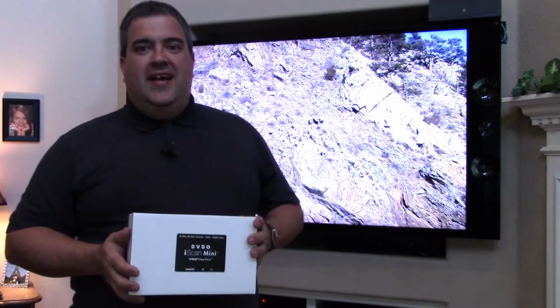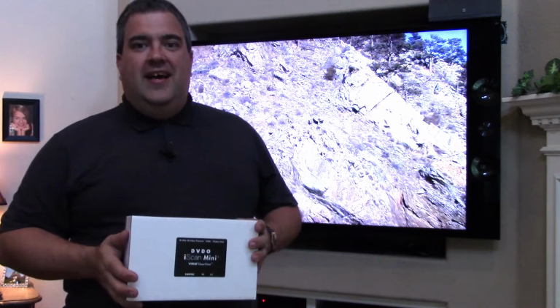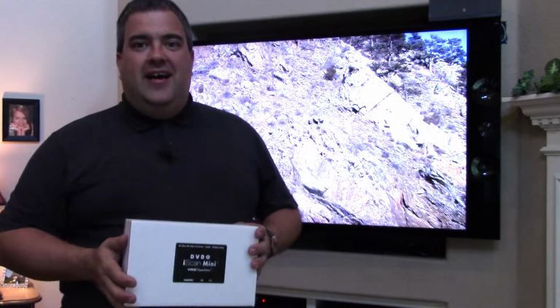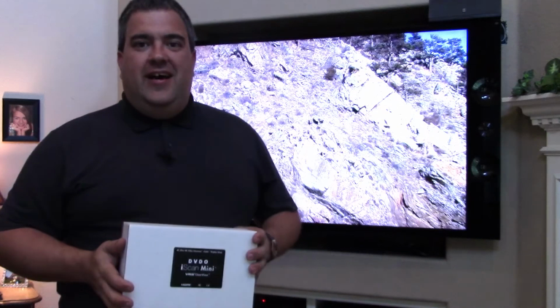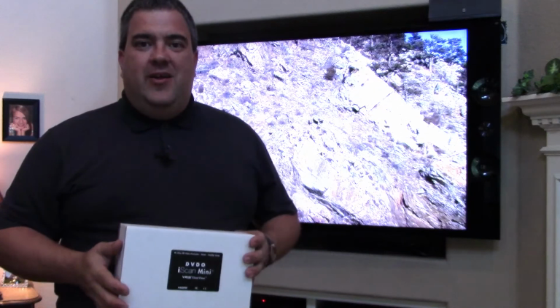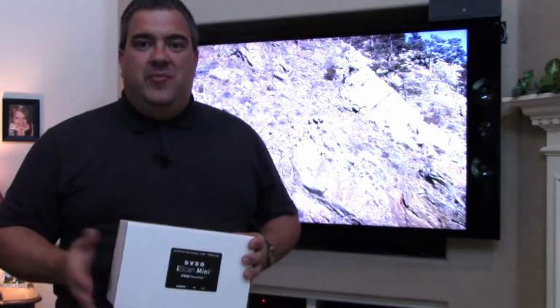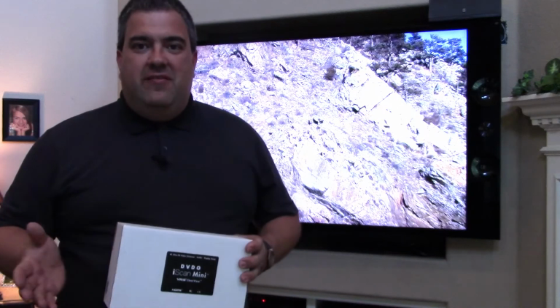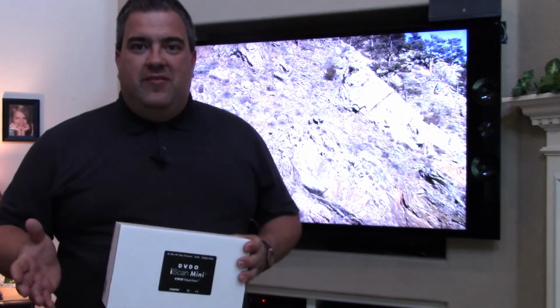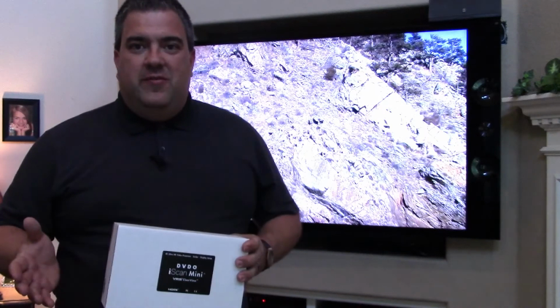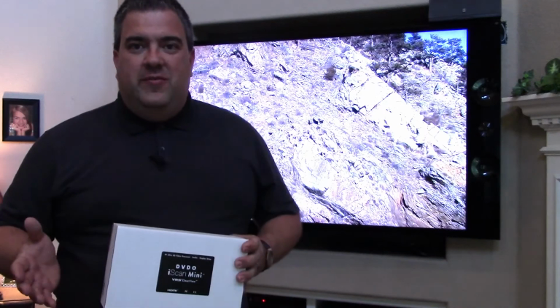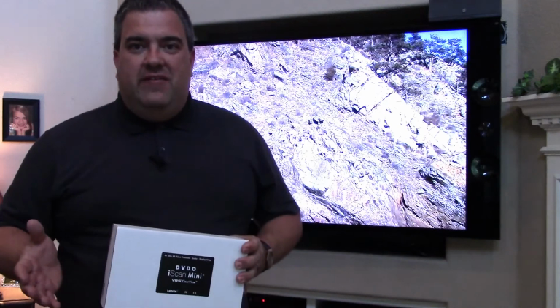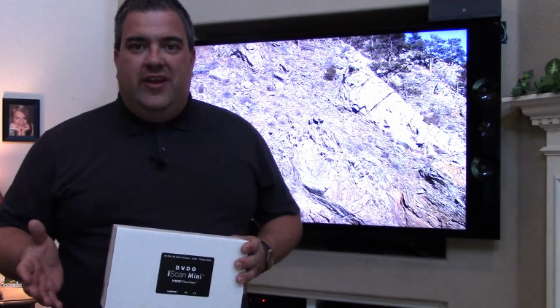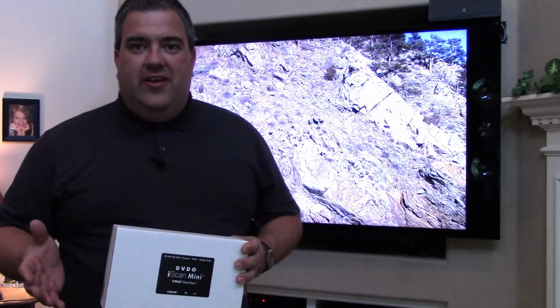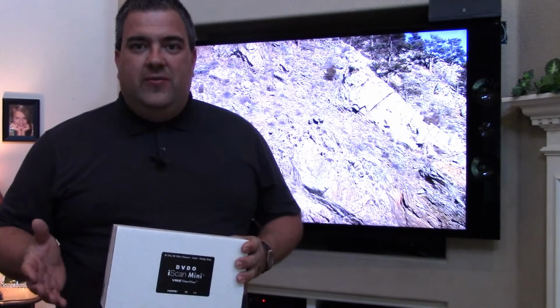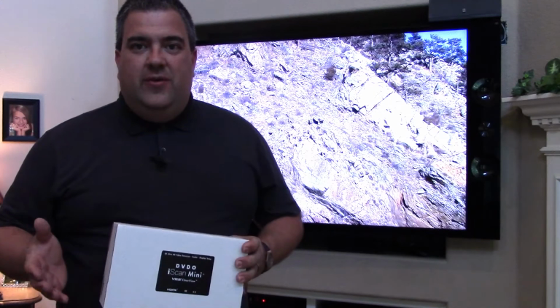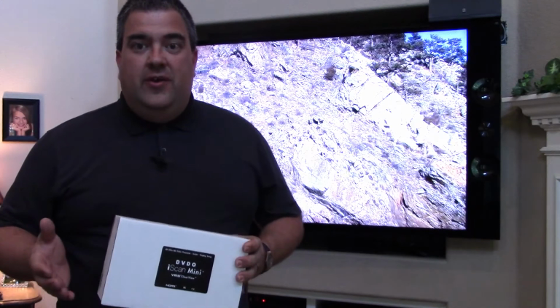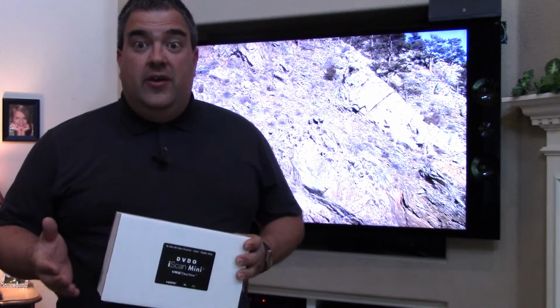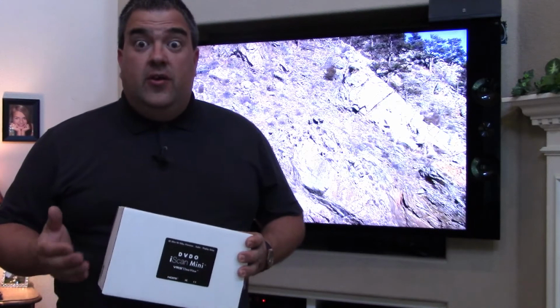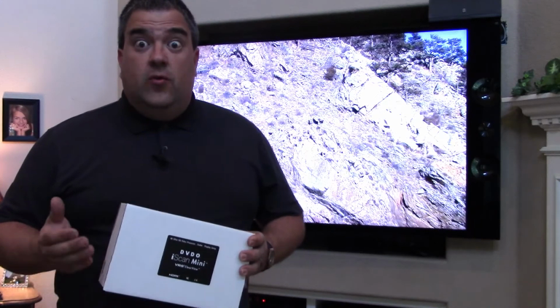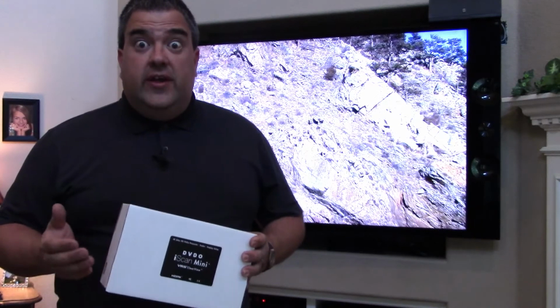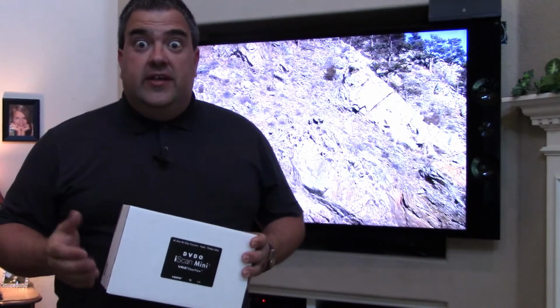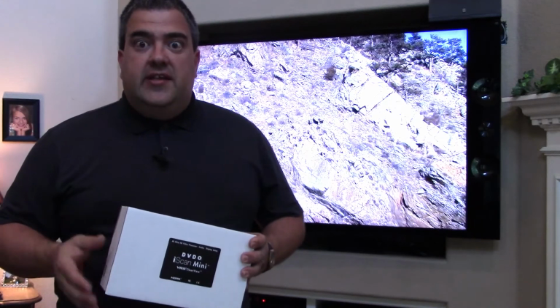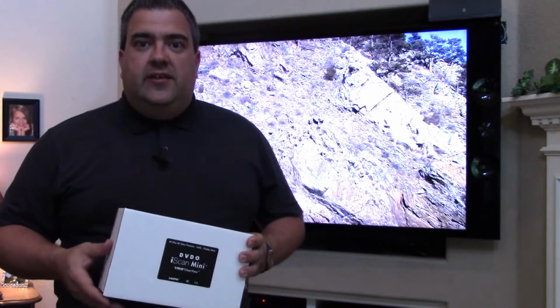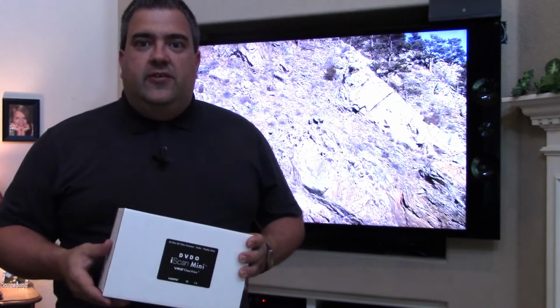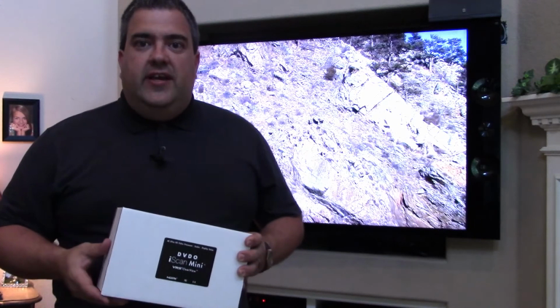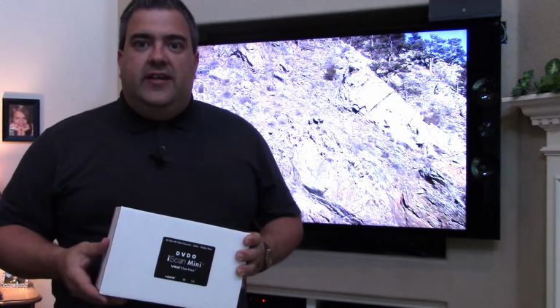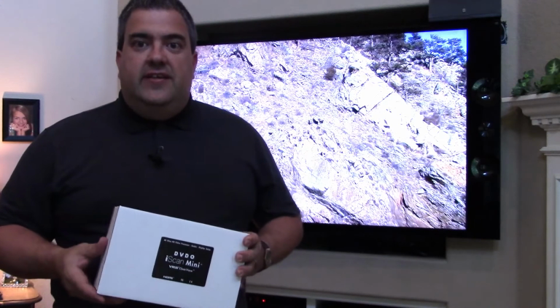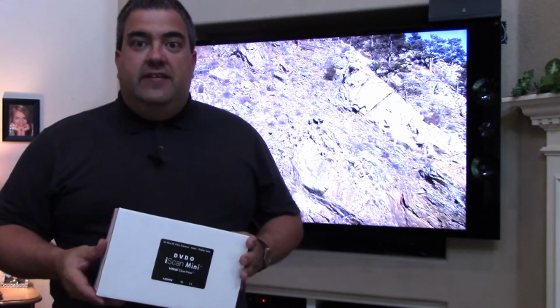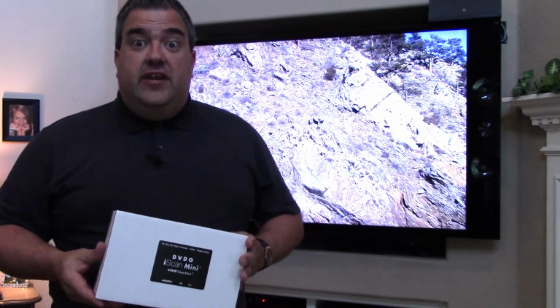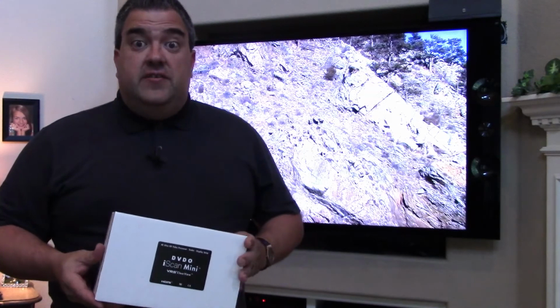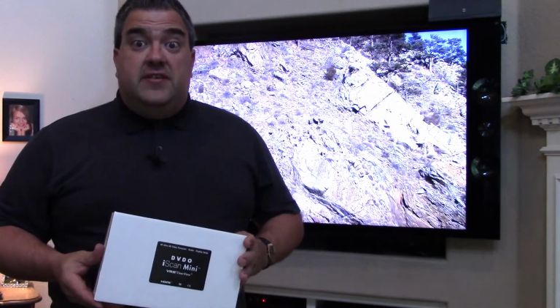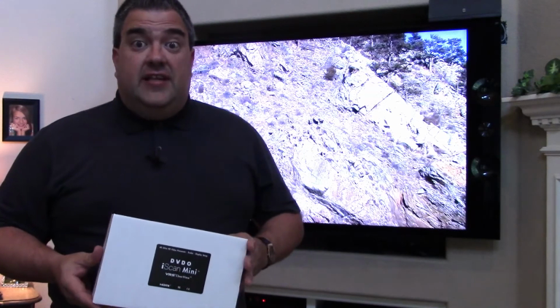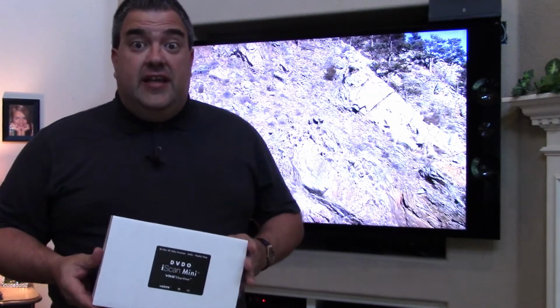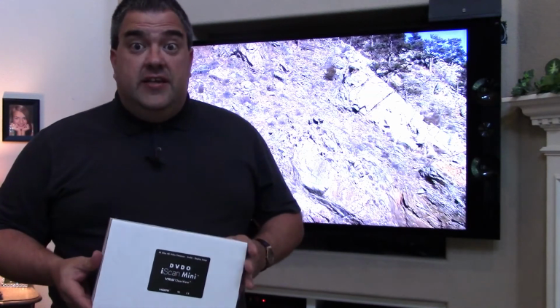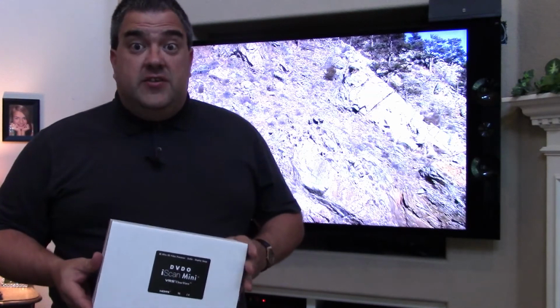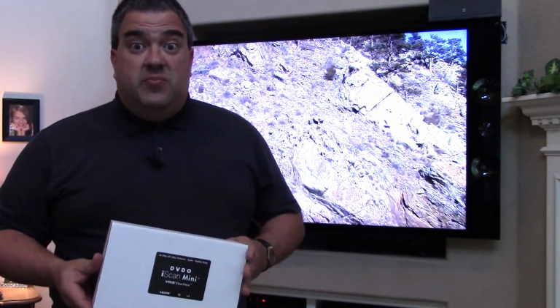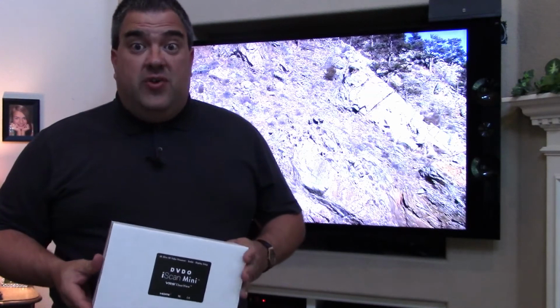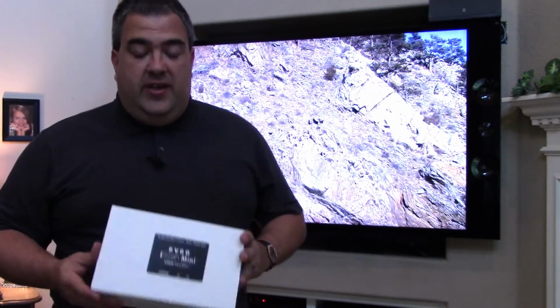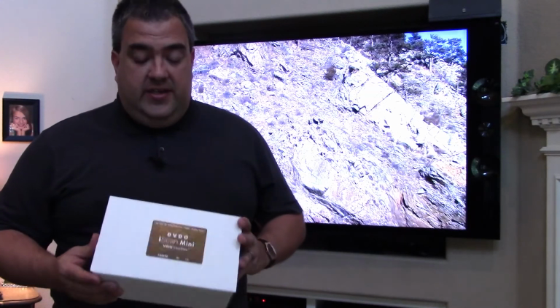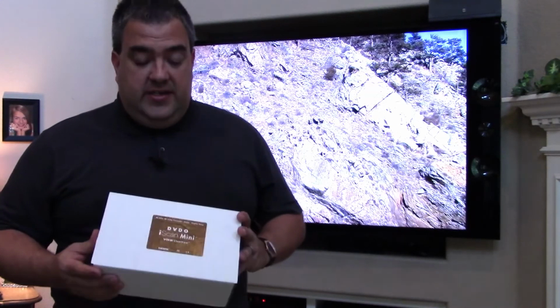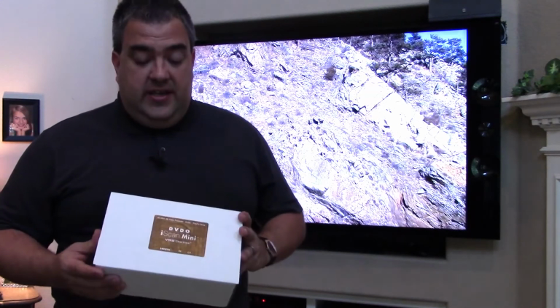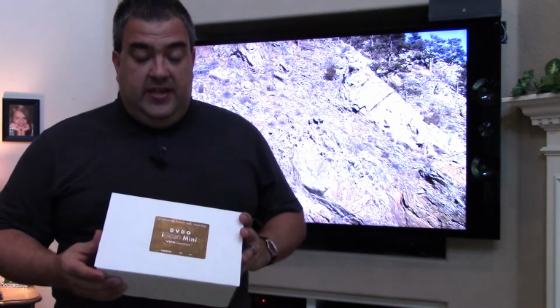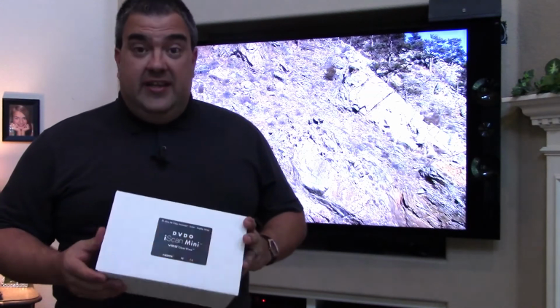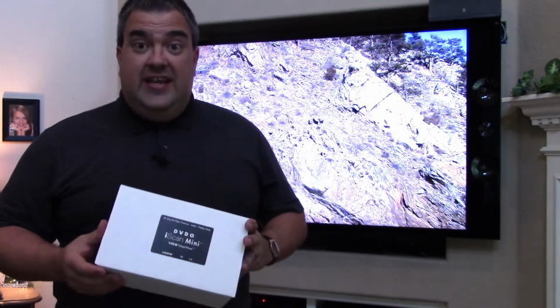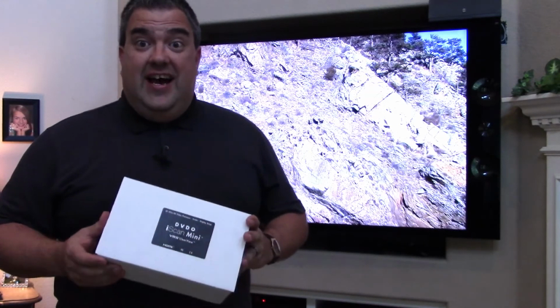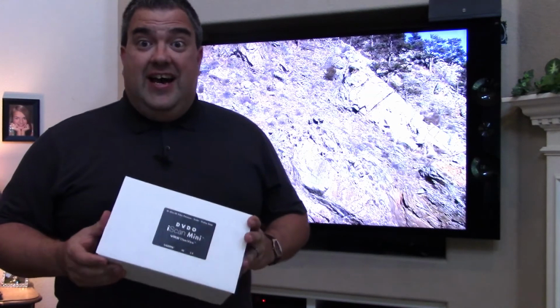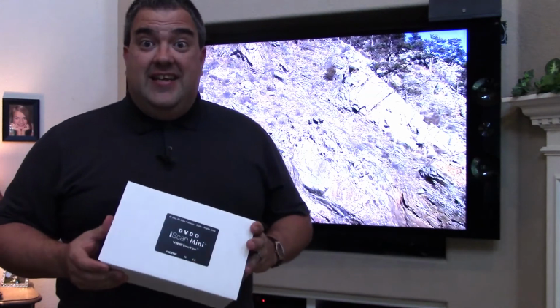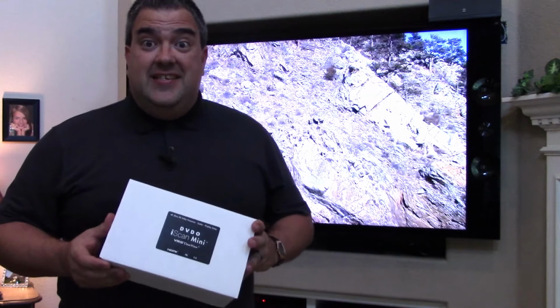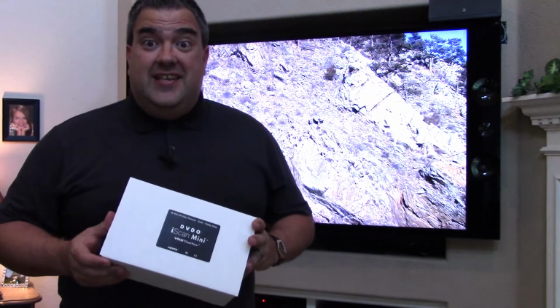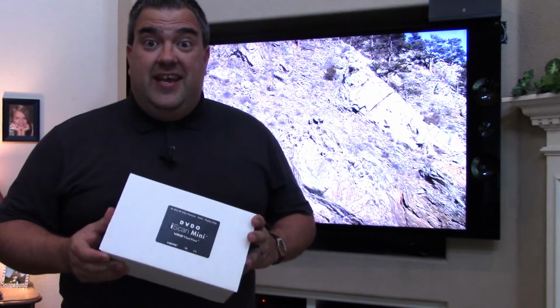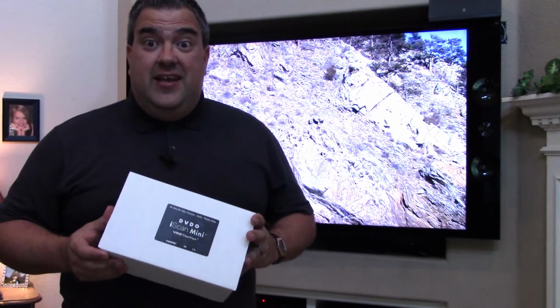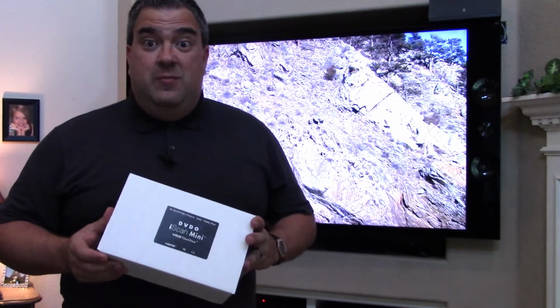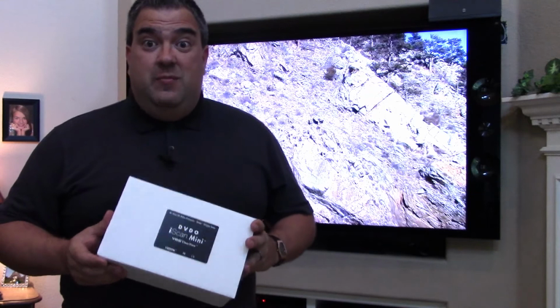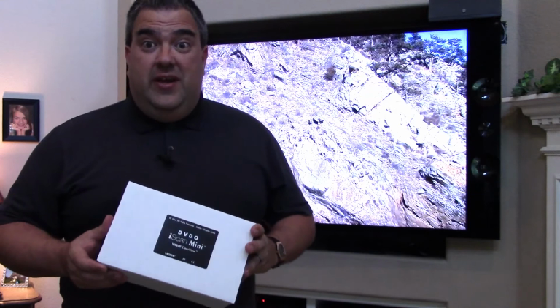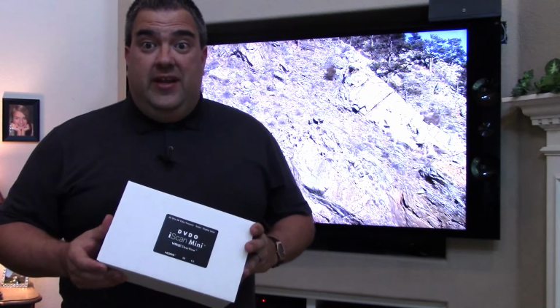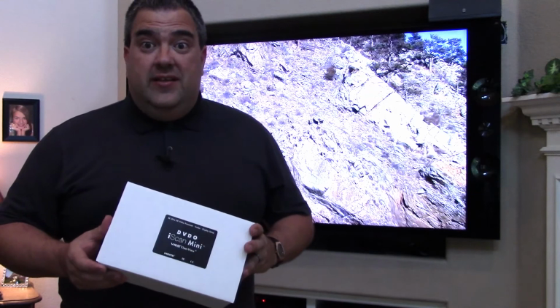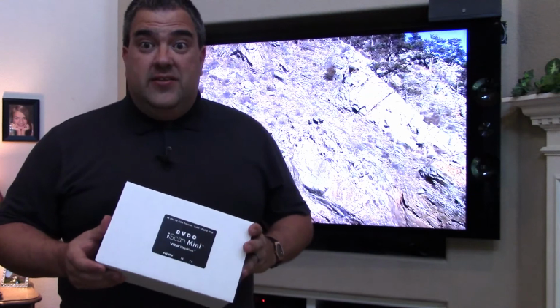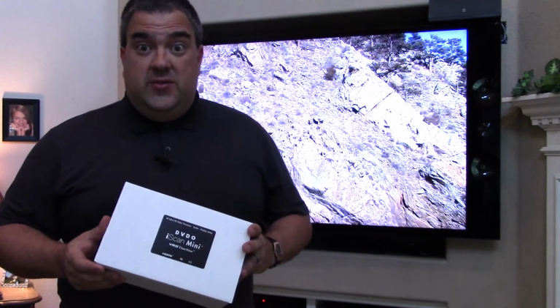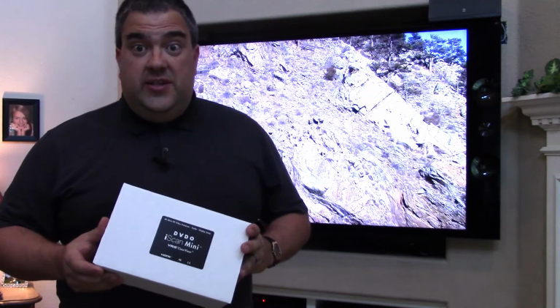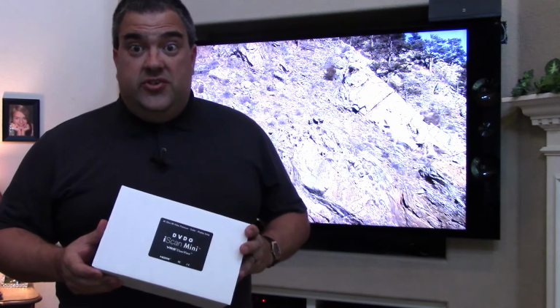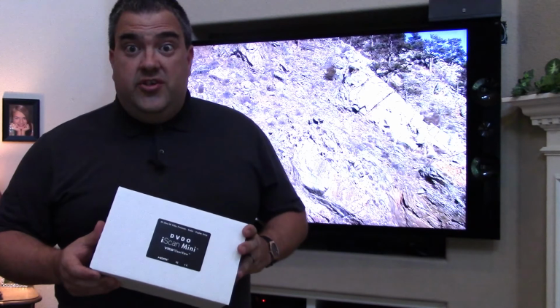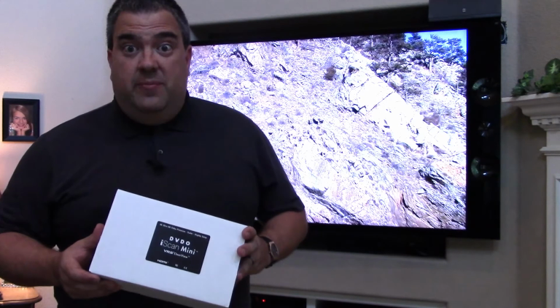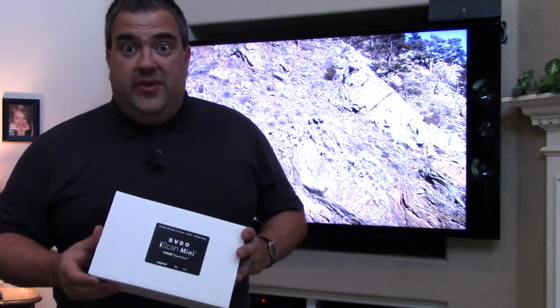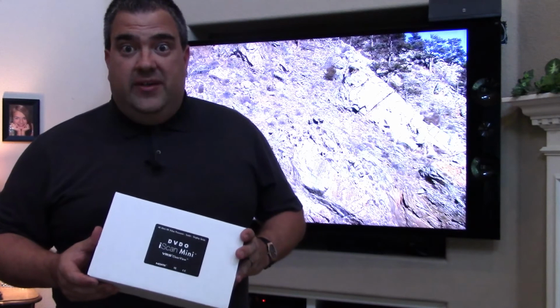Hi, I'm David from DVDO, and we're going to take a look at DVDO's latest product, the iScan Mini. So let's jump in.